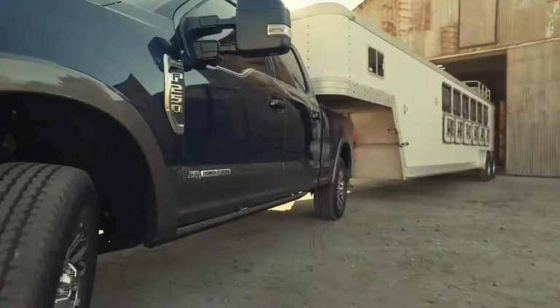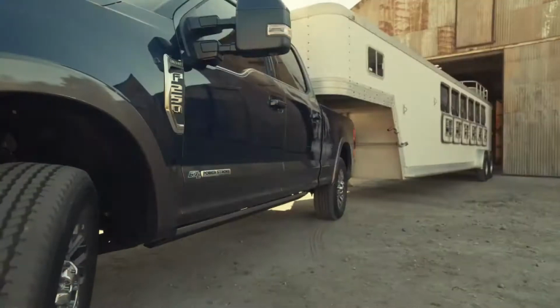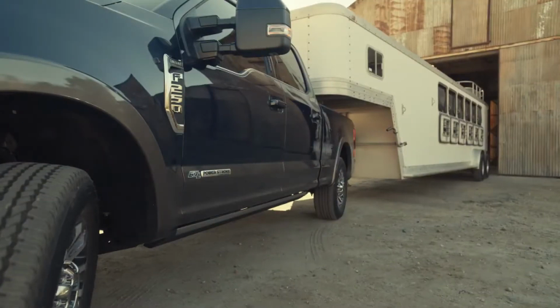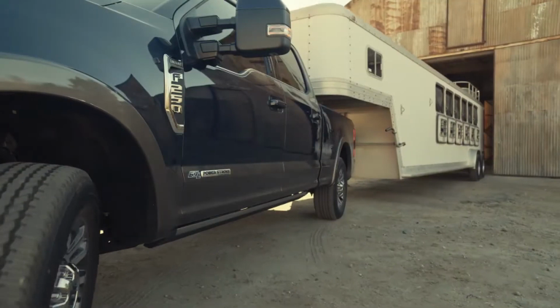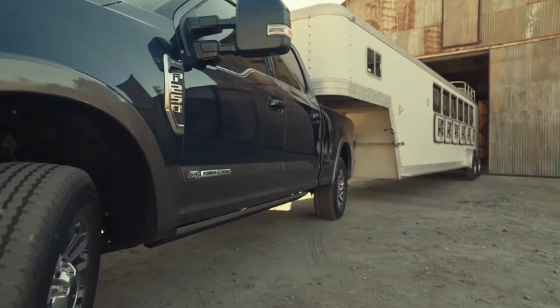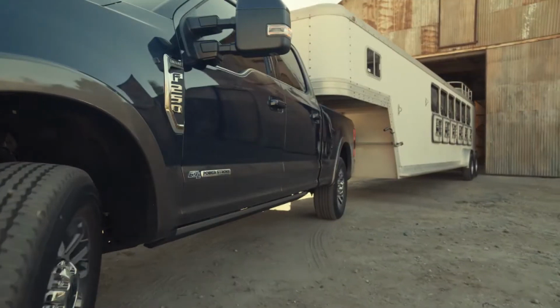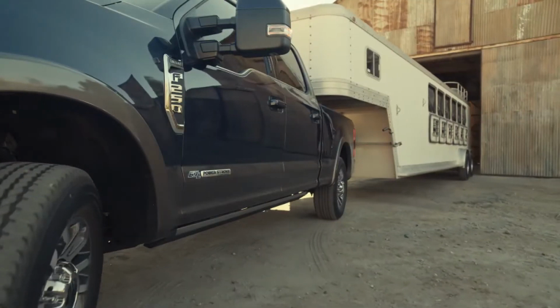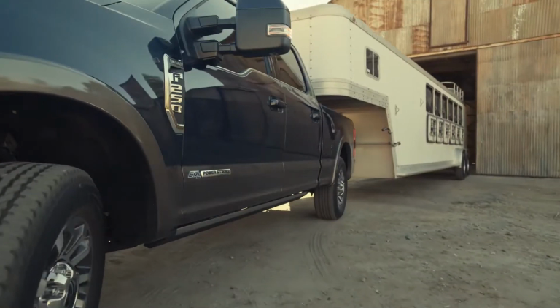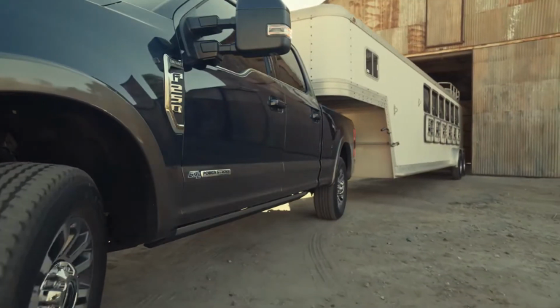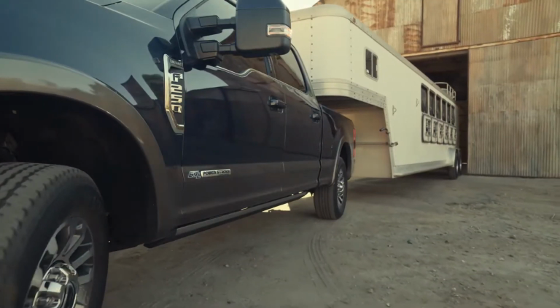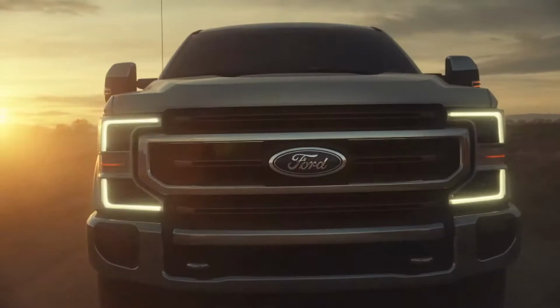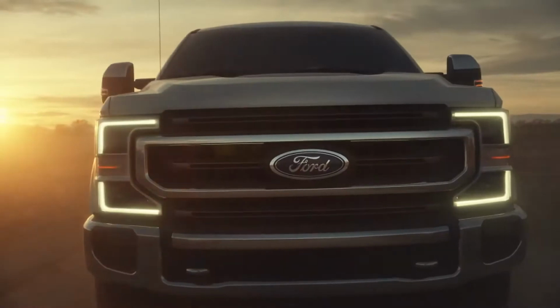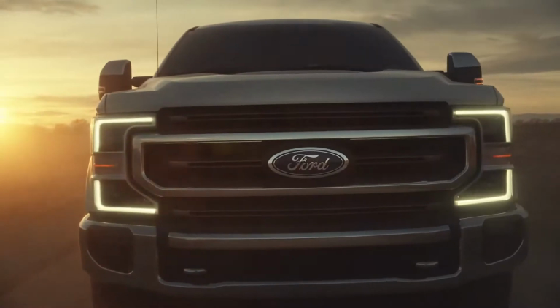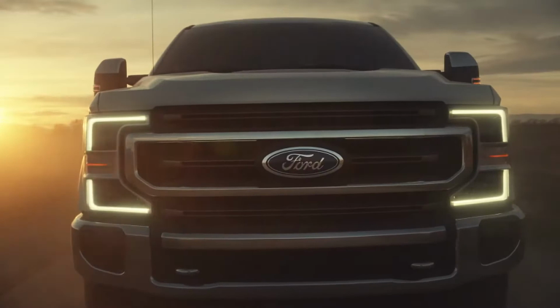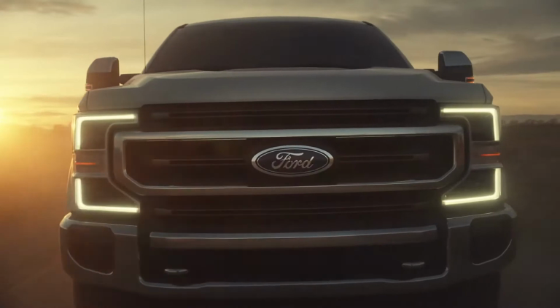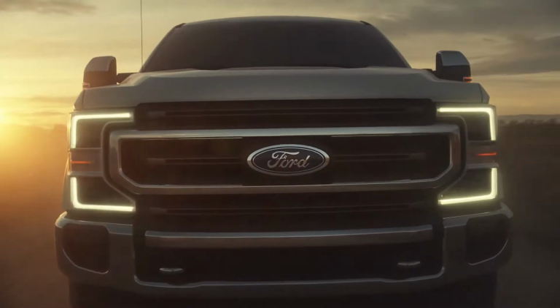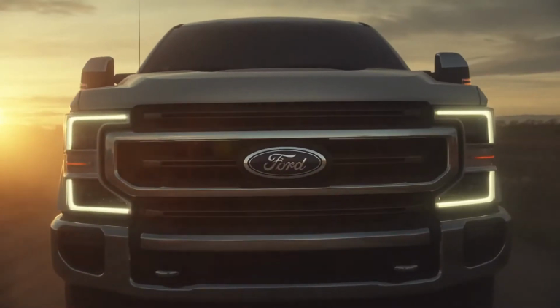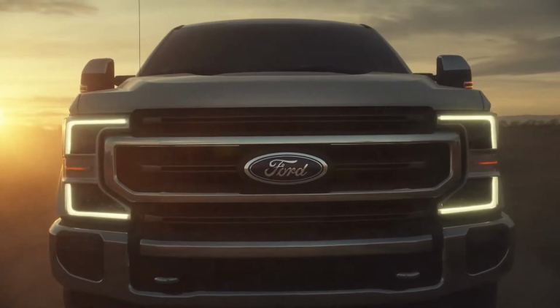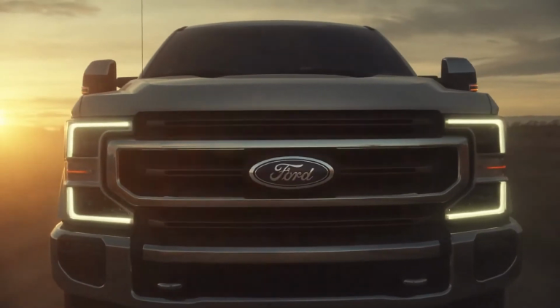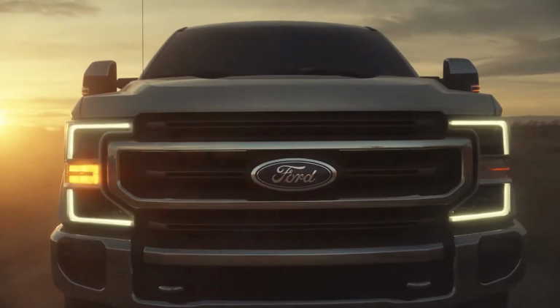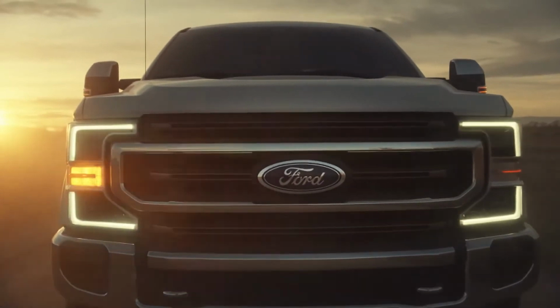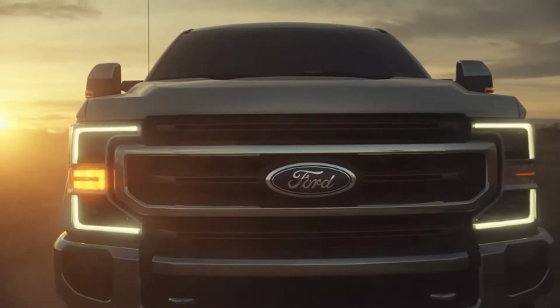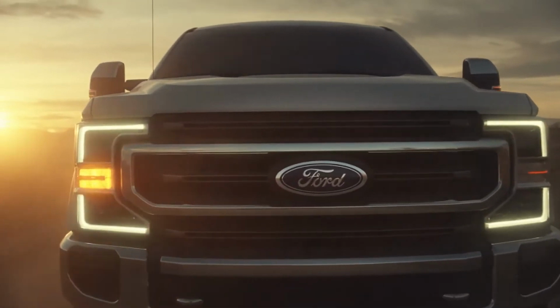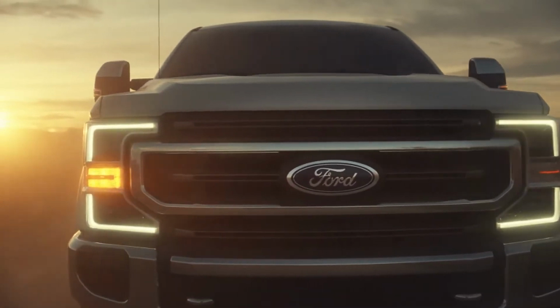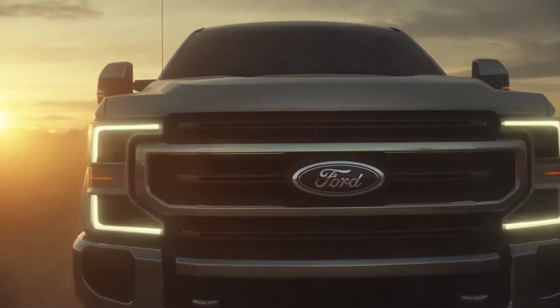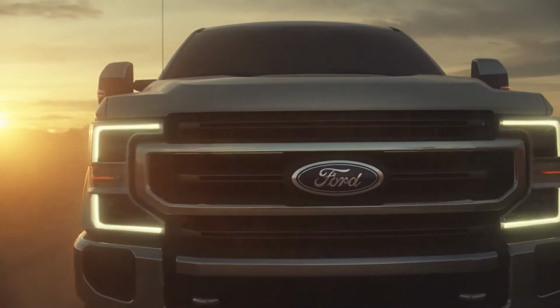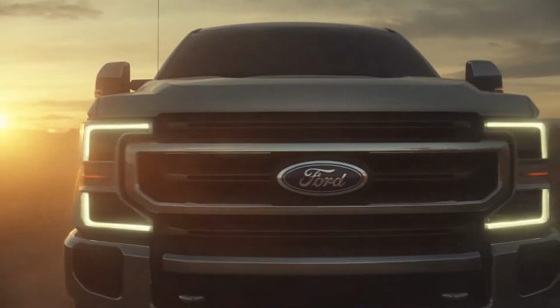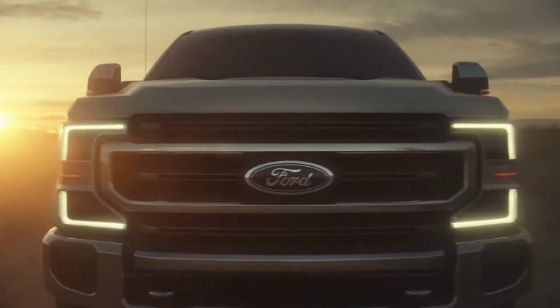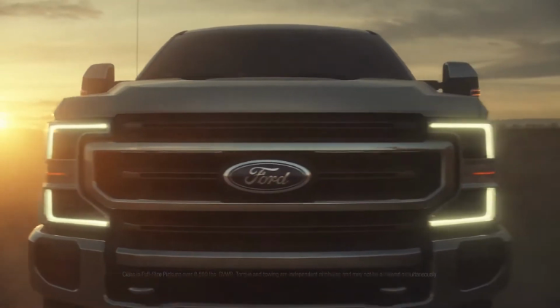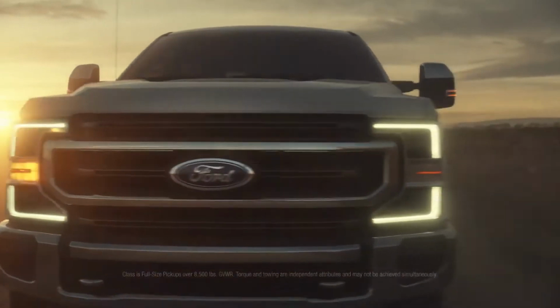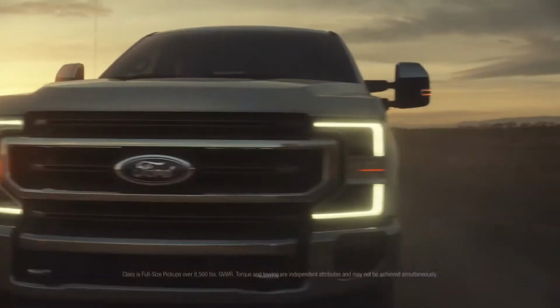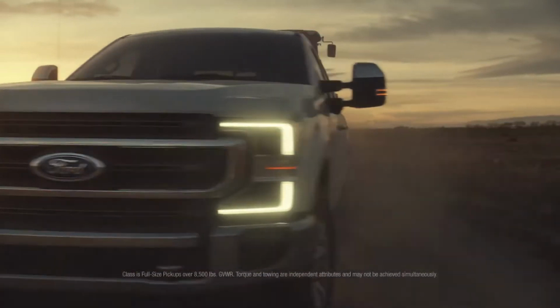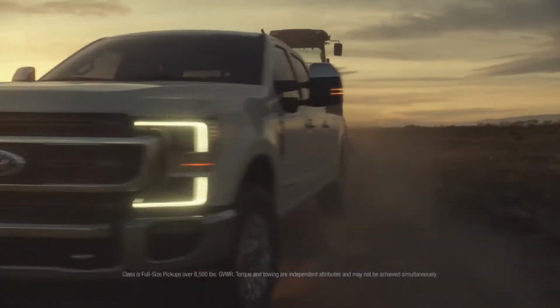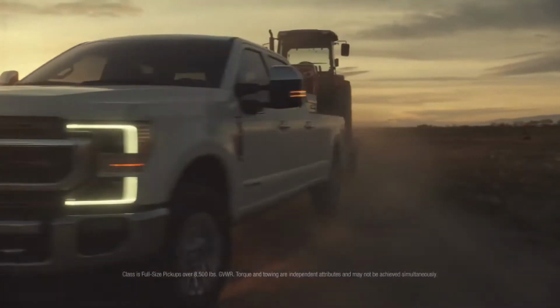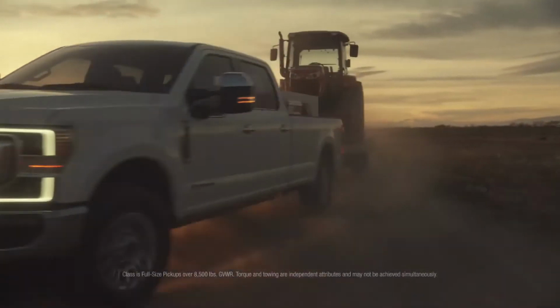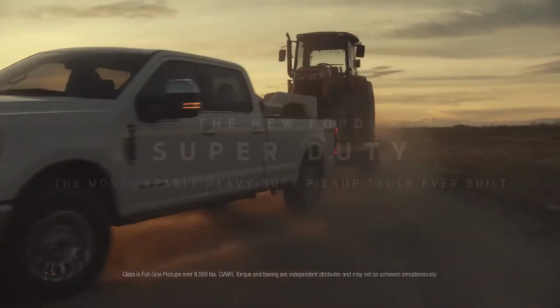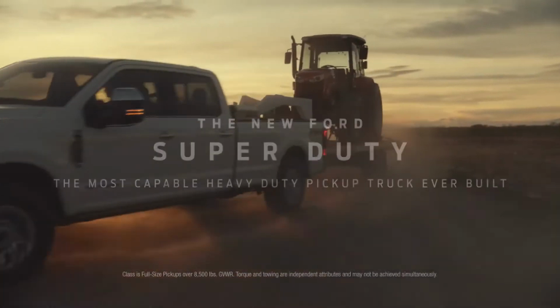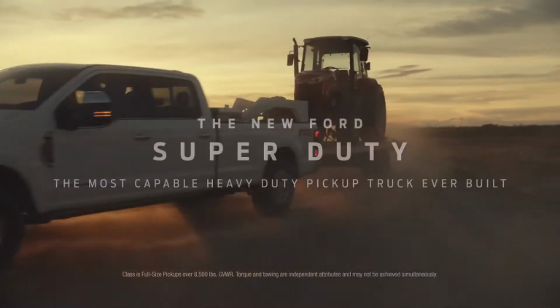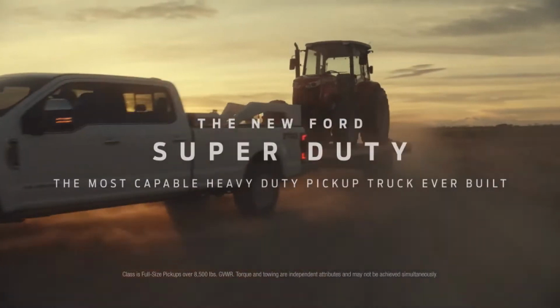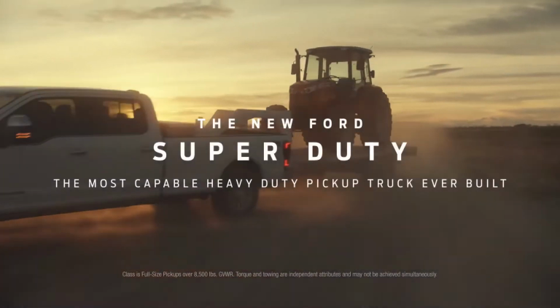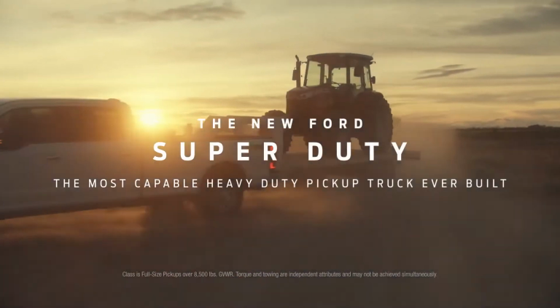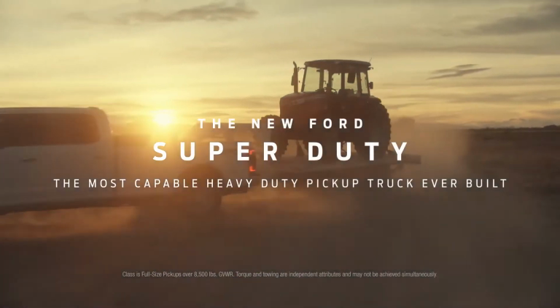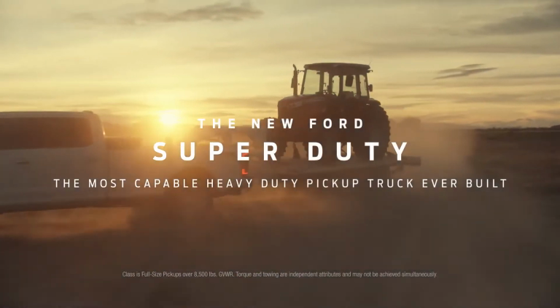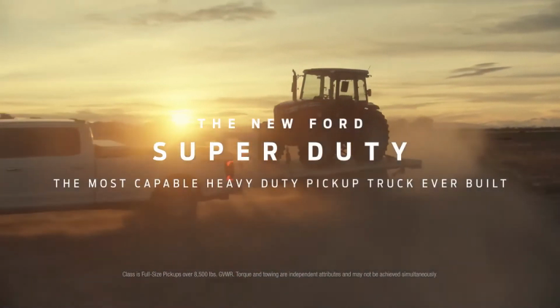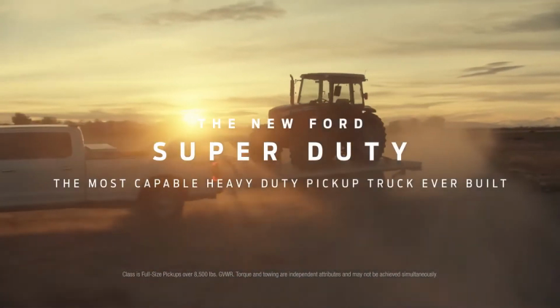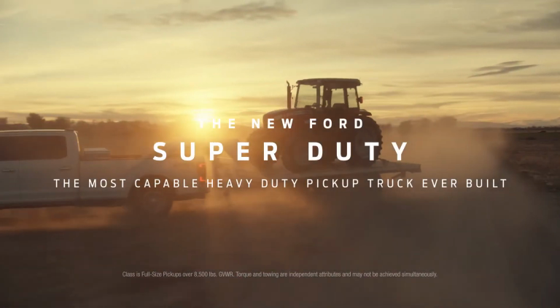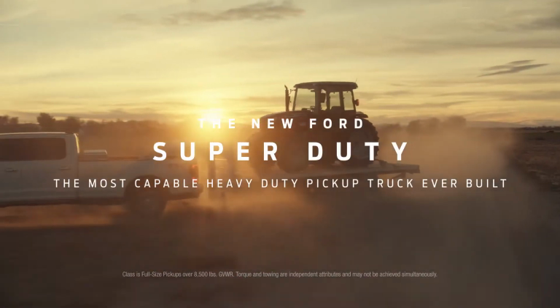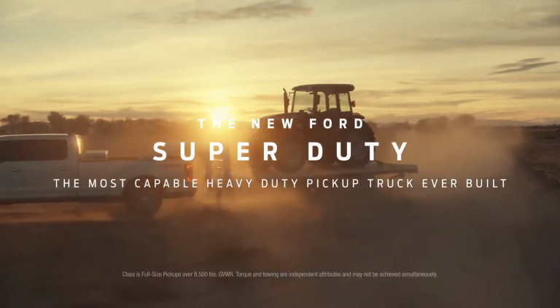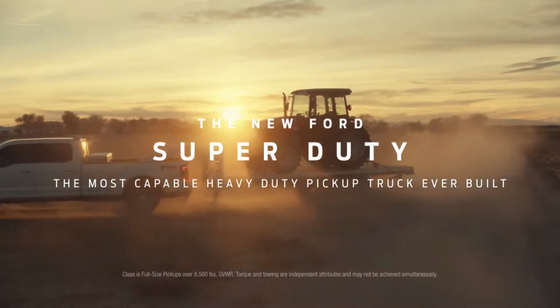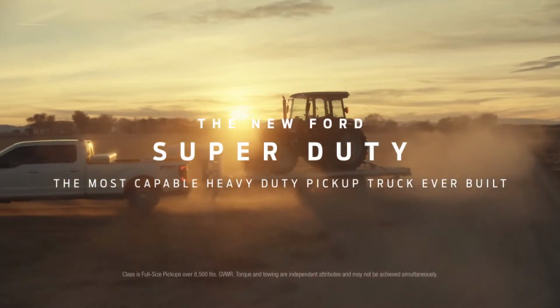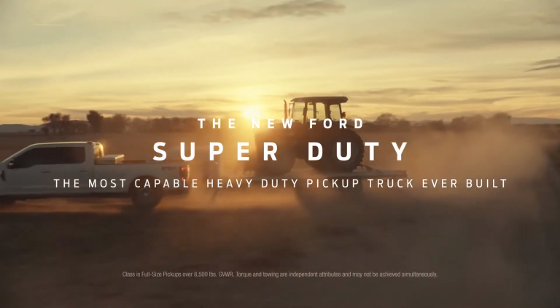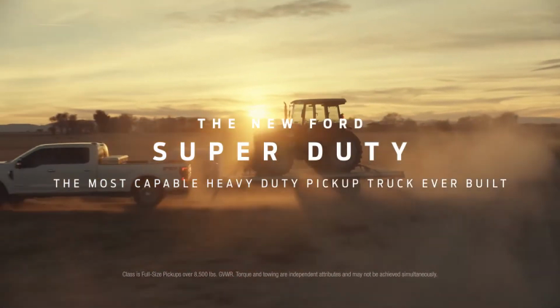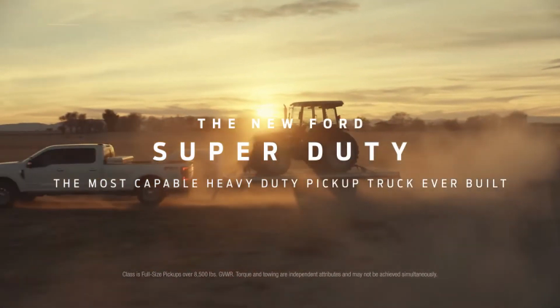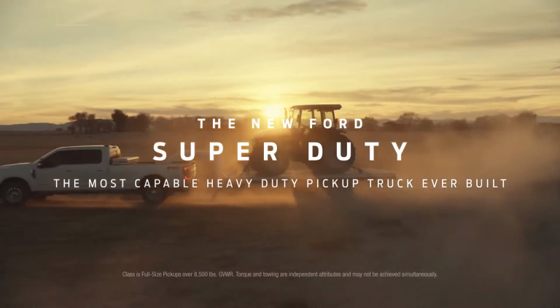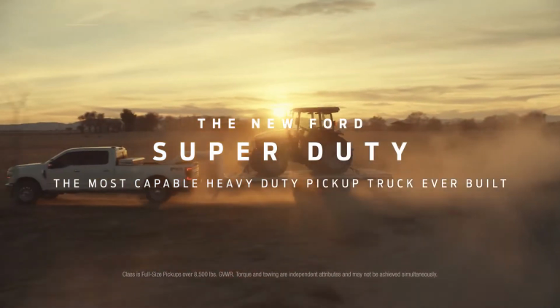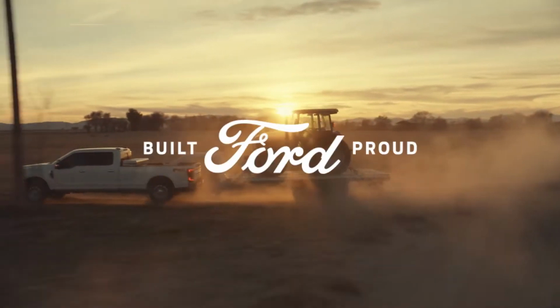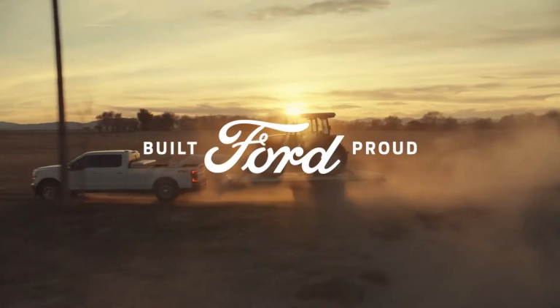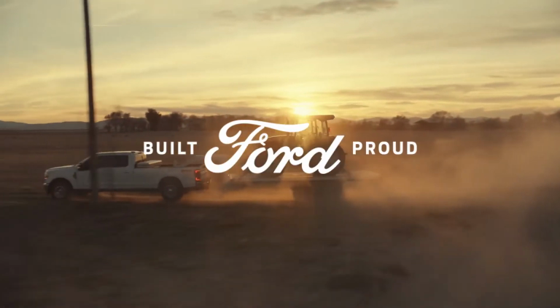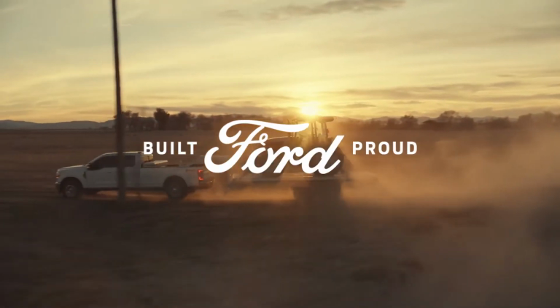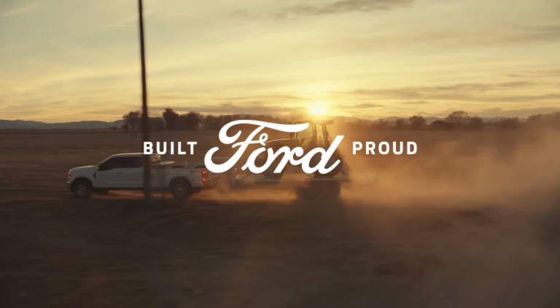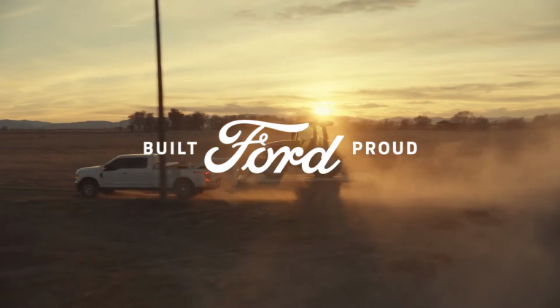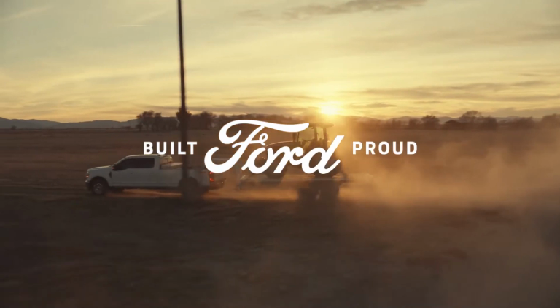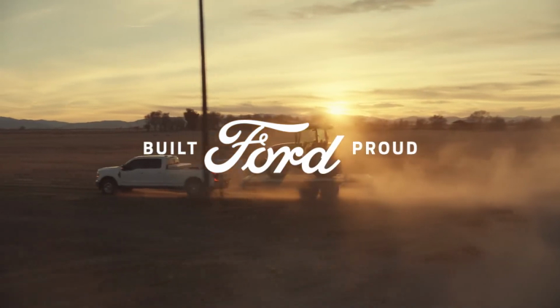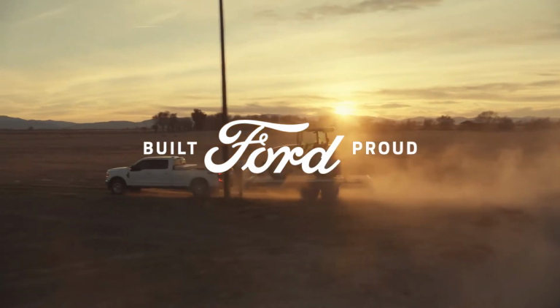In other words, there are trucks. And then there's the new Ford Super Duty, the most capable heavy-duty pickup truck ever built.